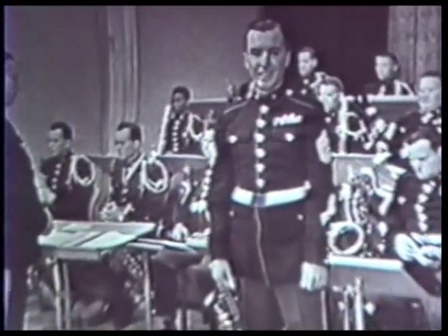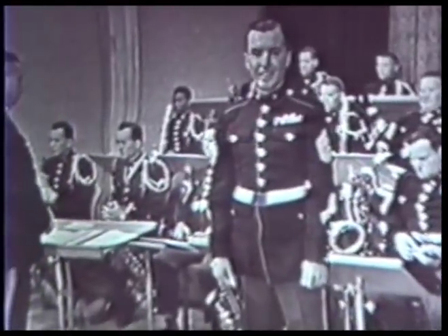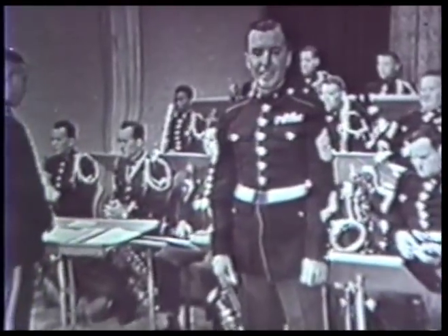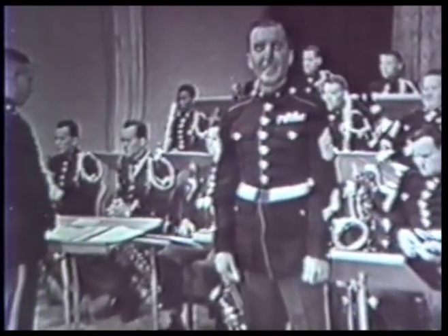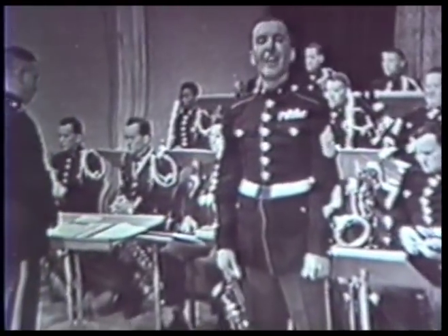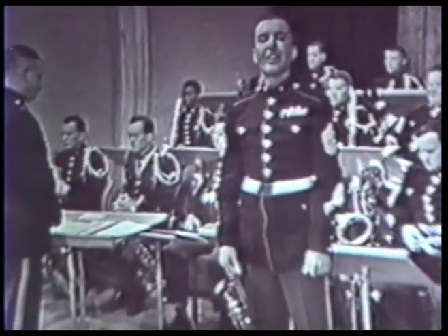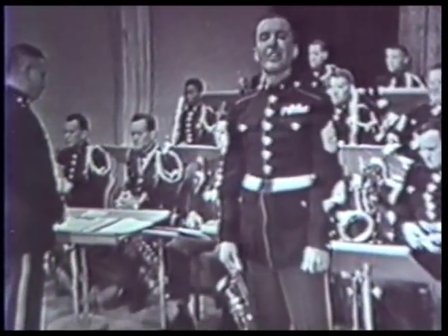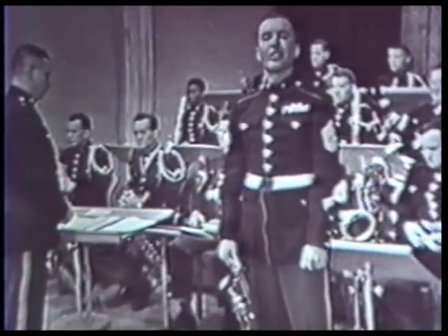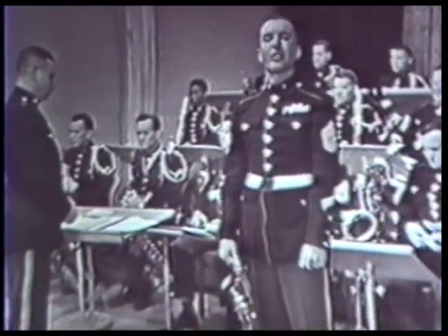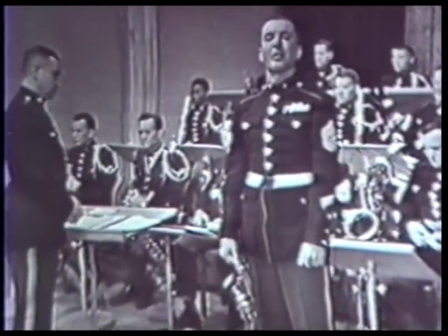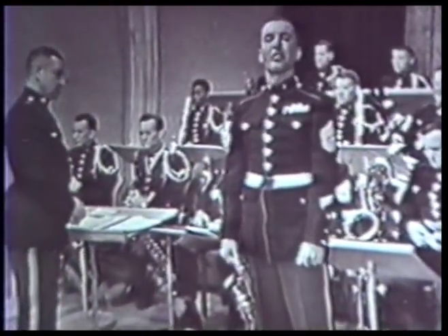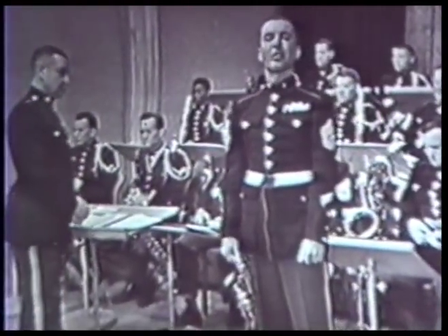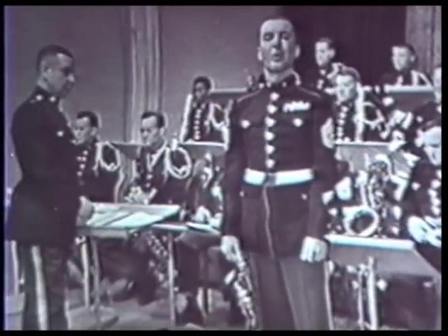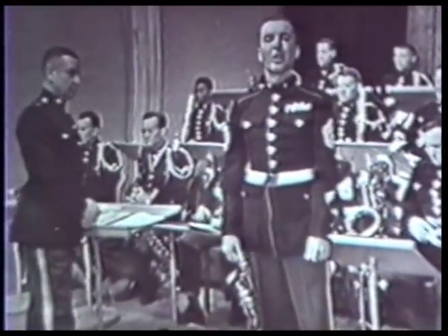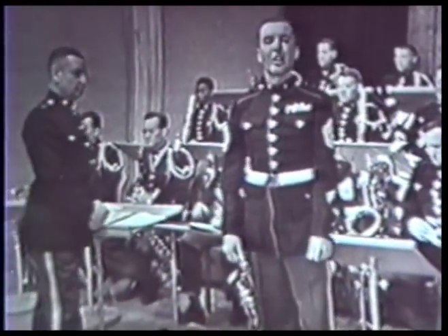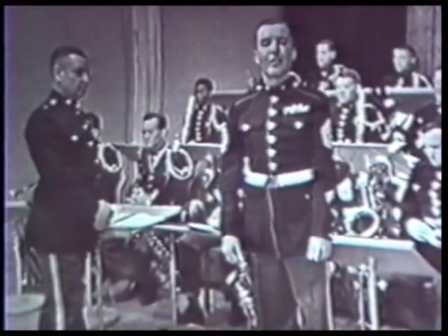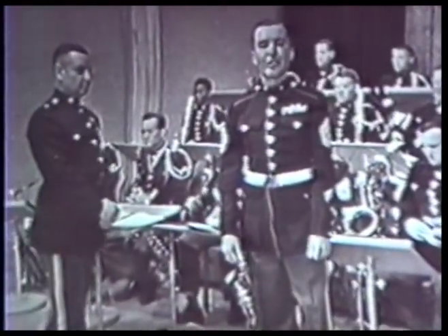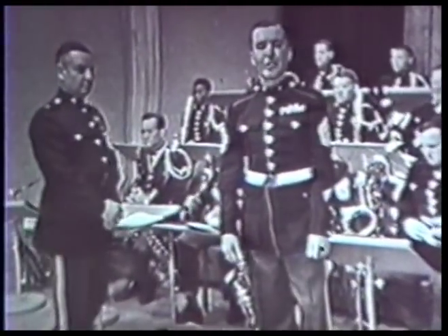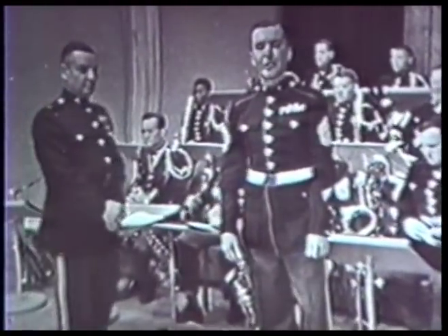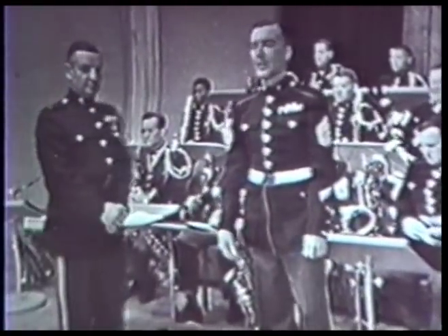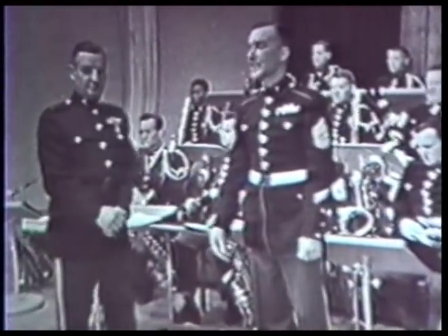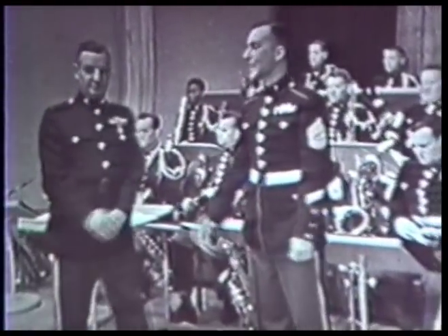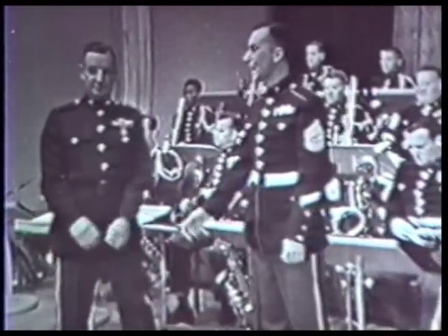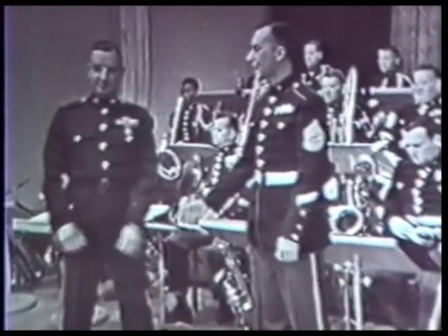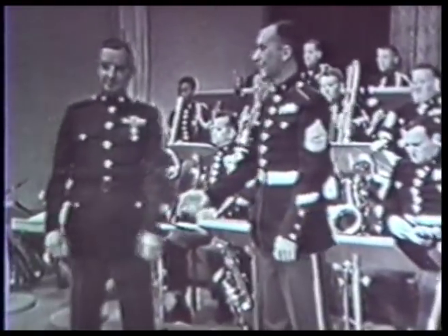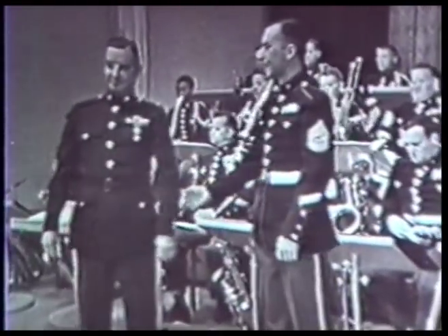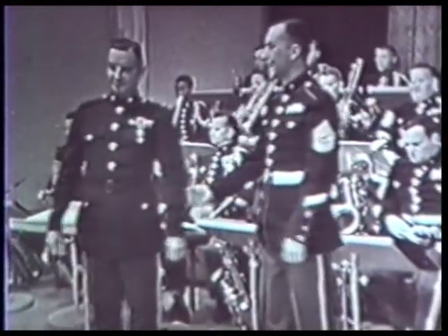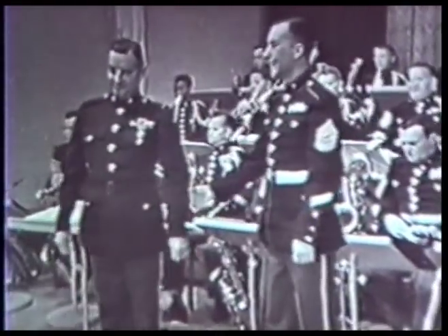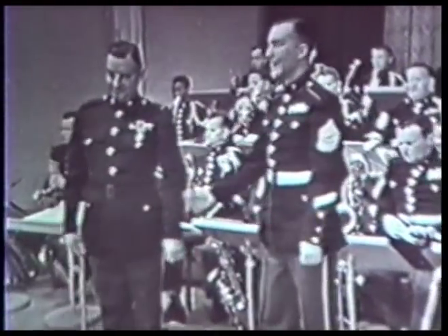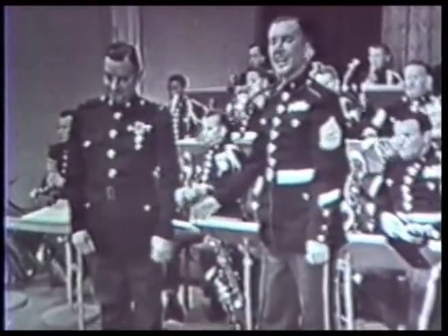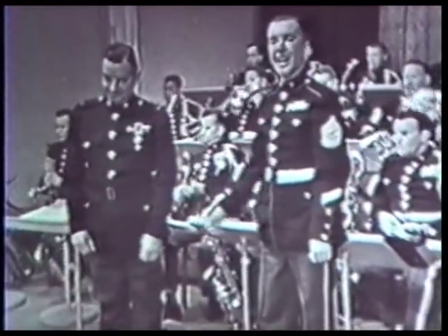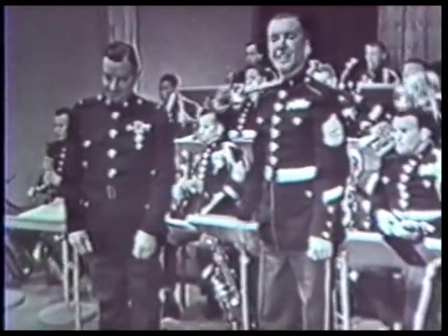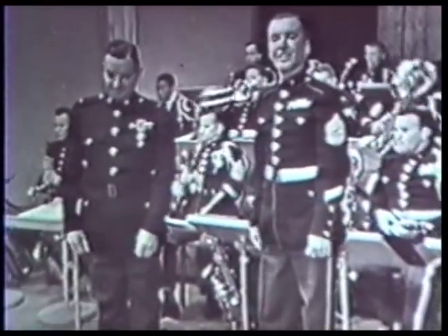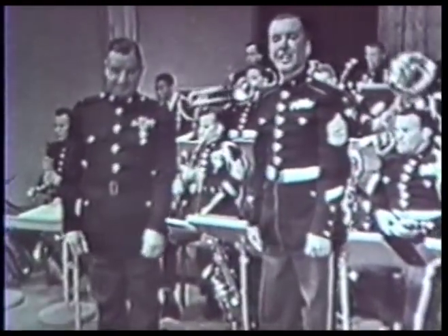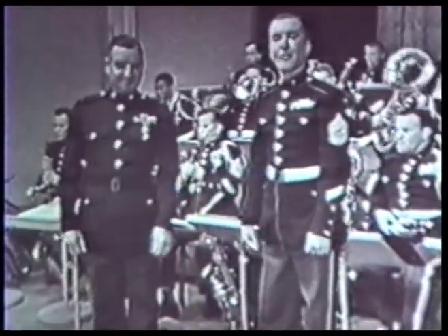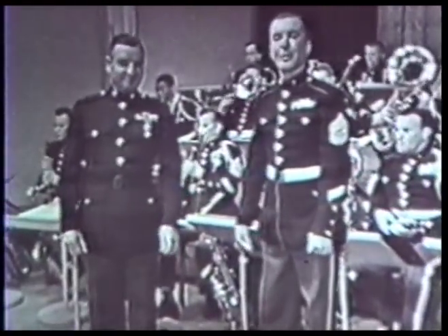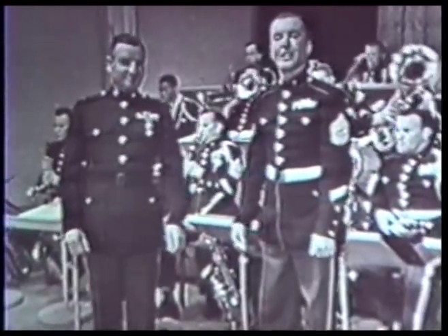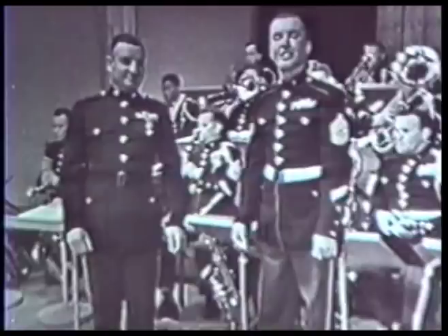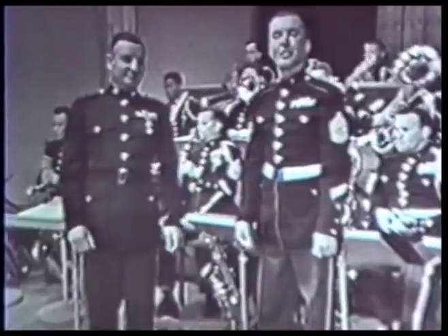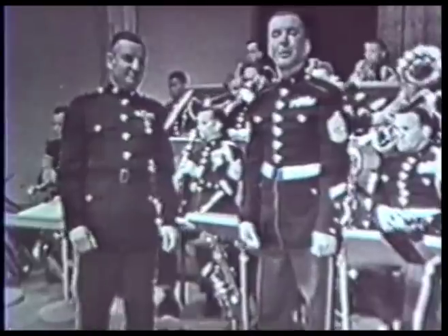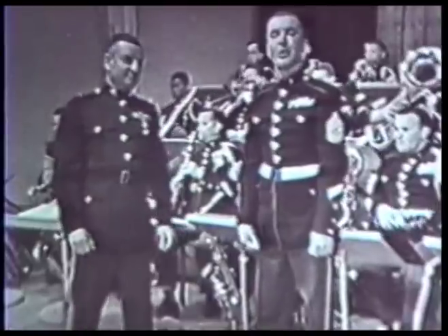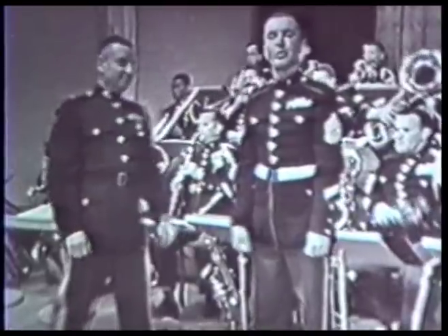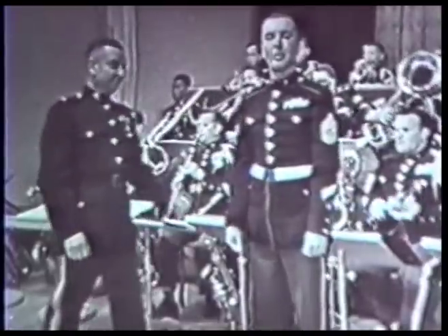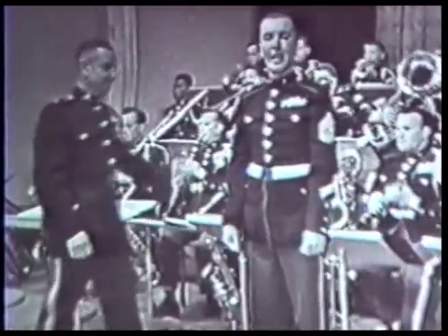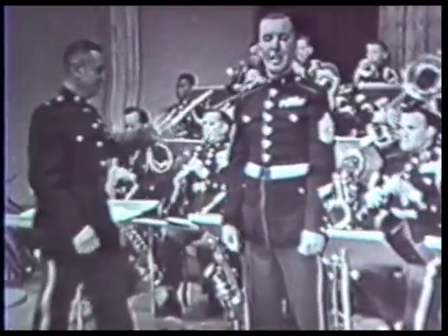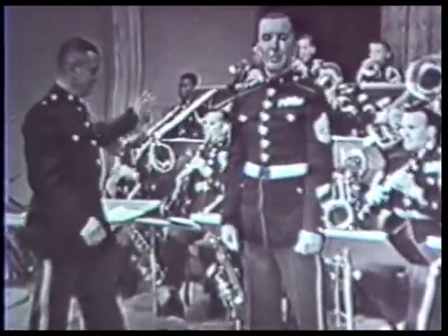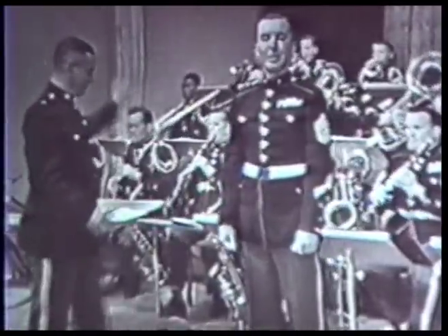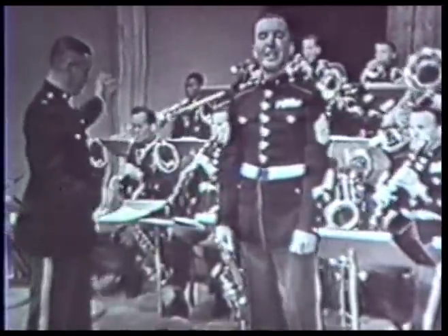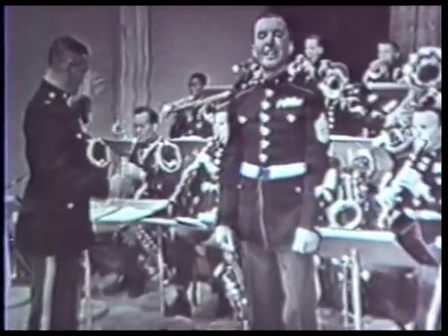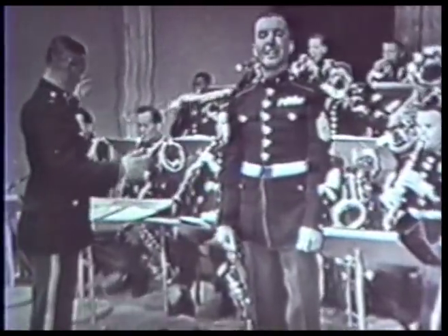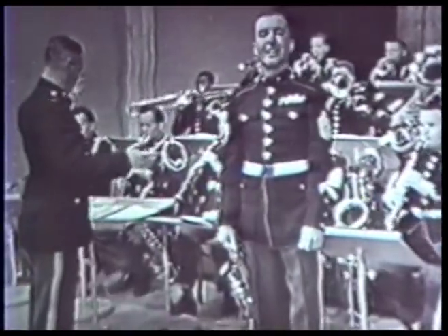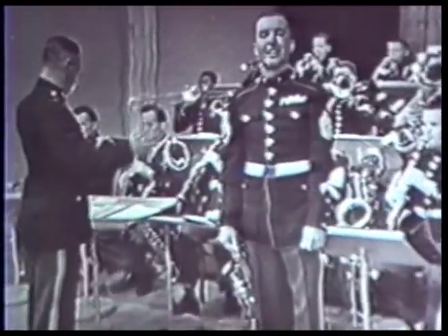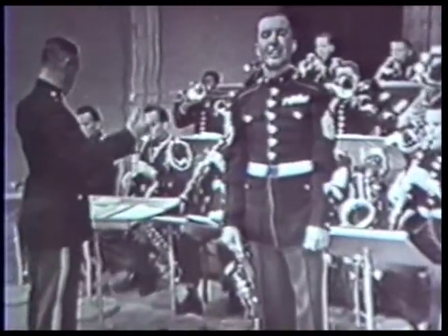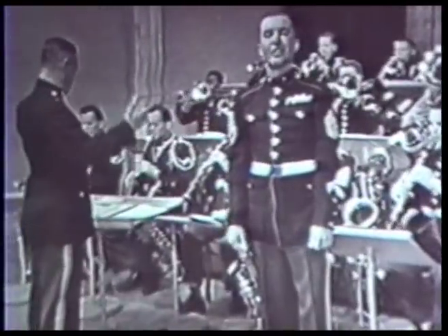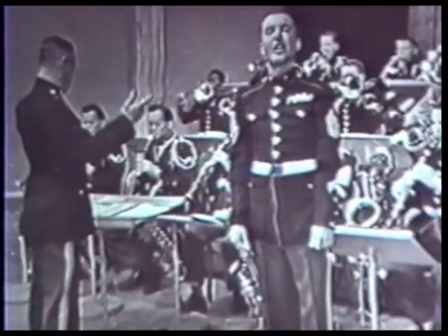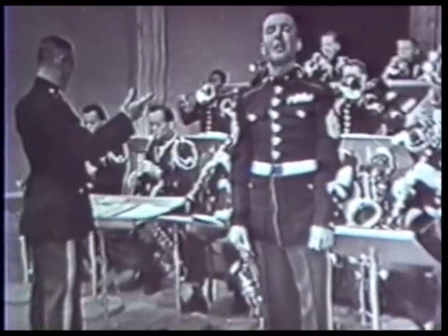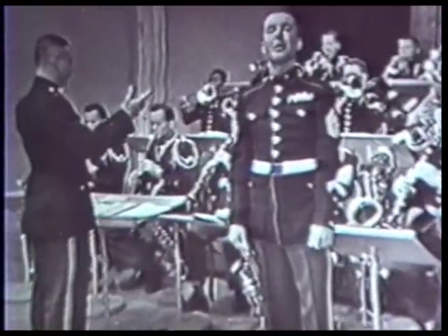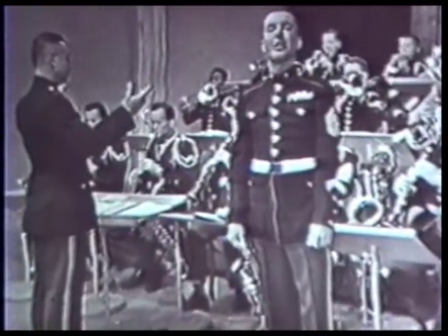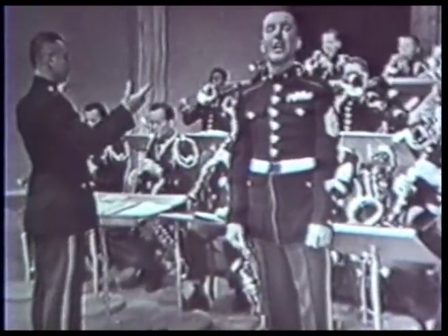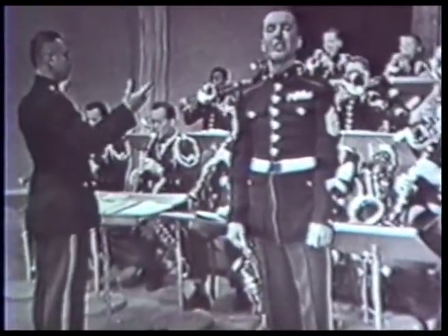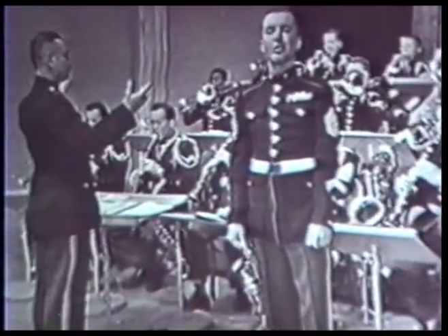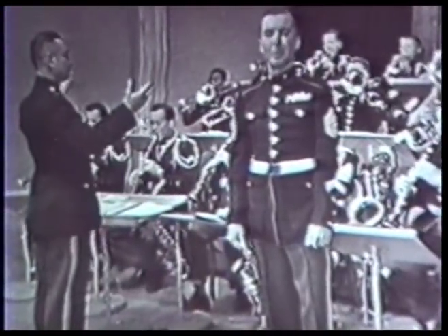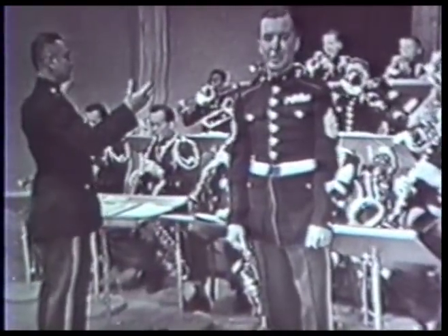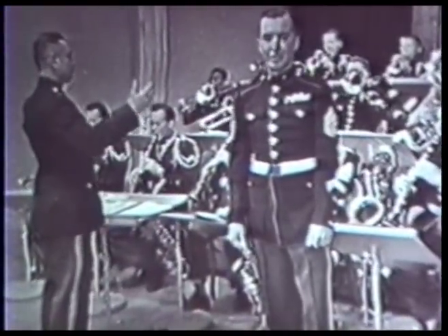Now here is Commissioned Warrant Officer Fred Locke and the Camp Pendleton Post Band playing Saber & Spurs.